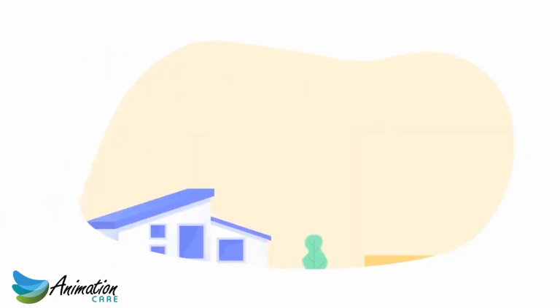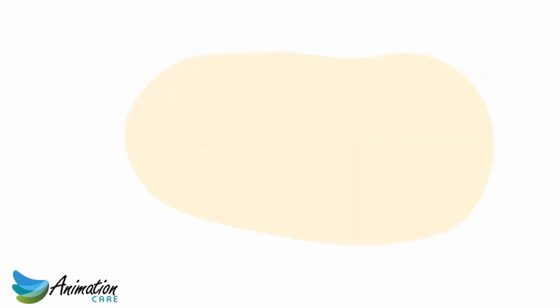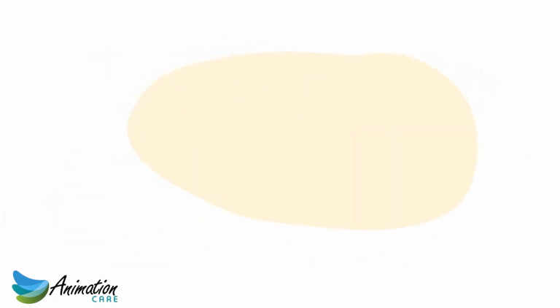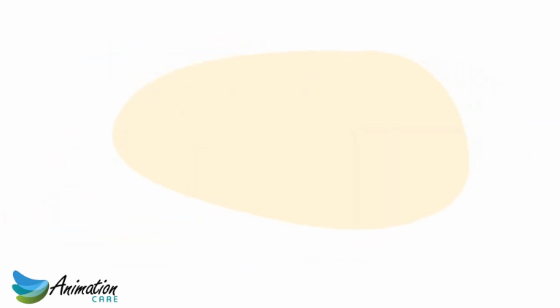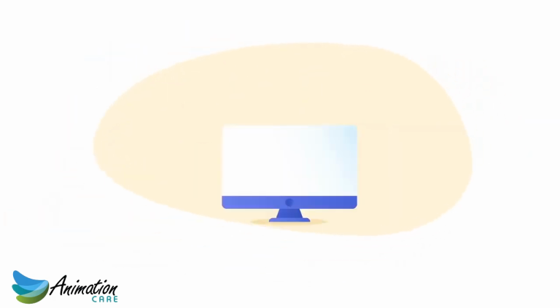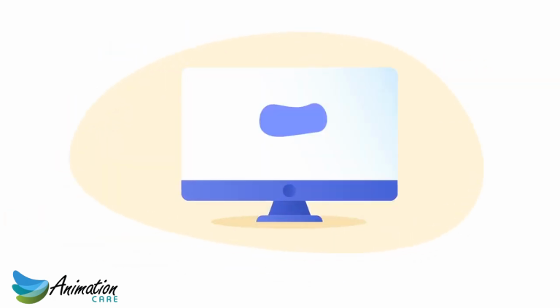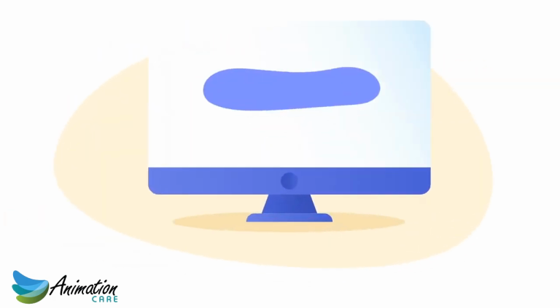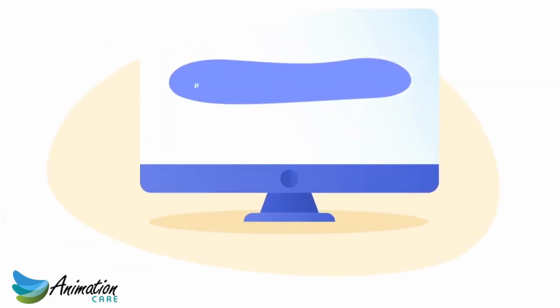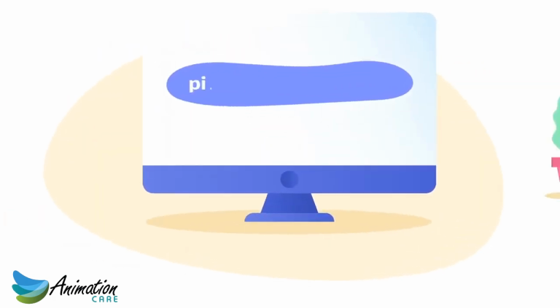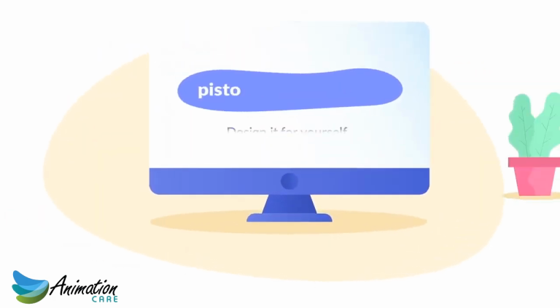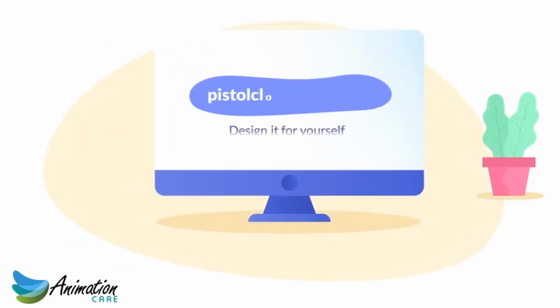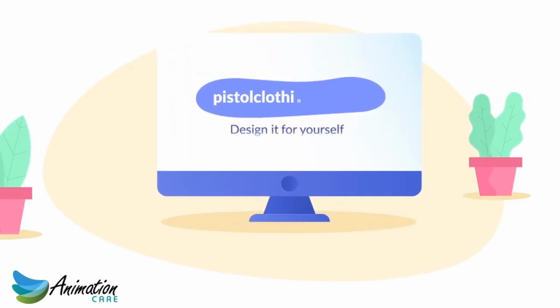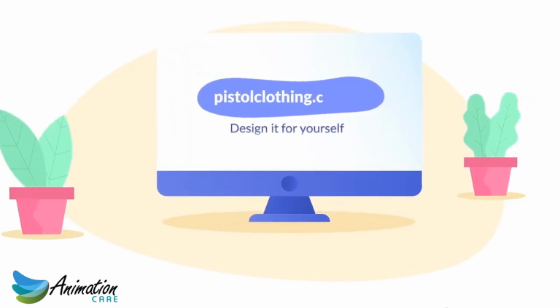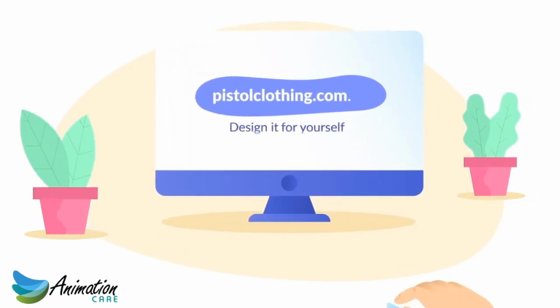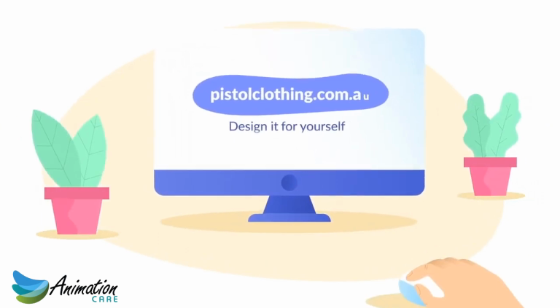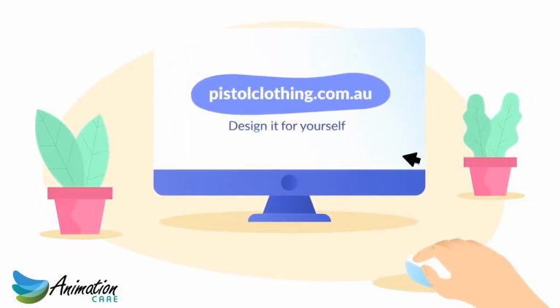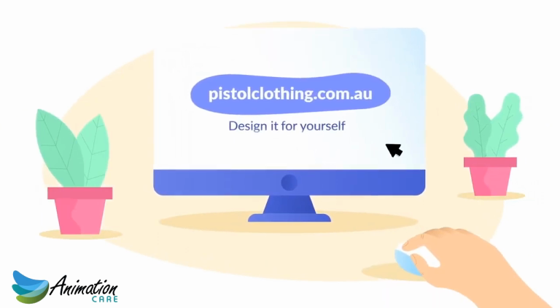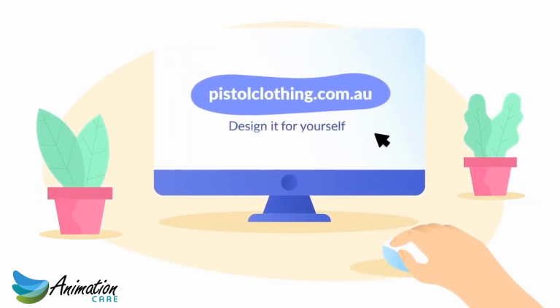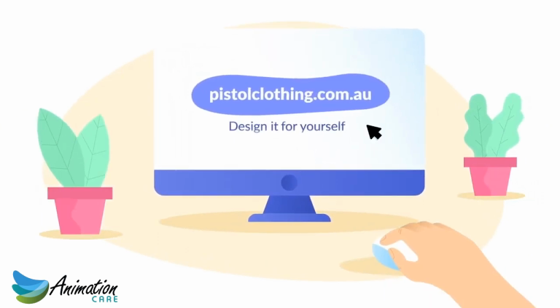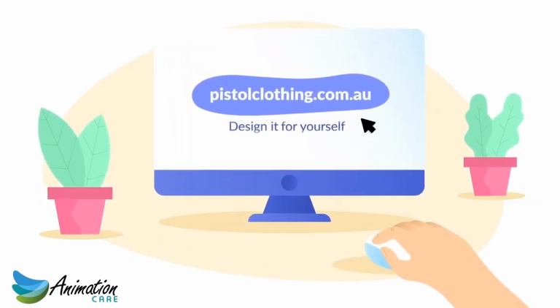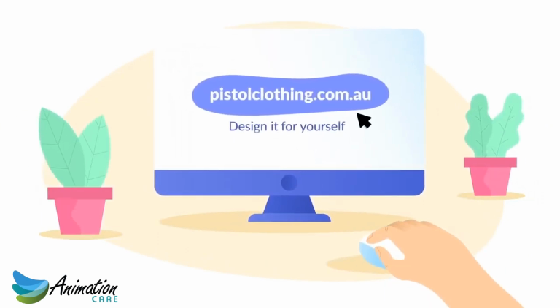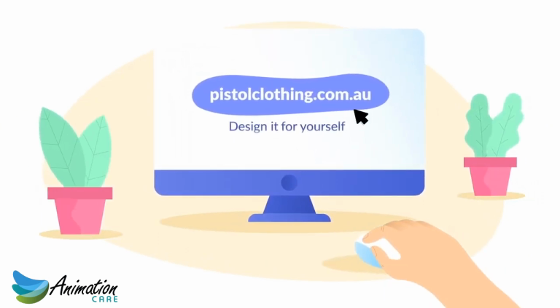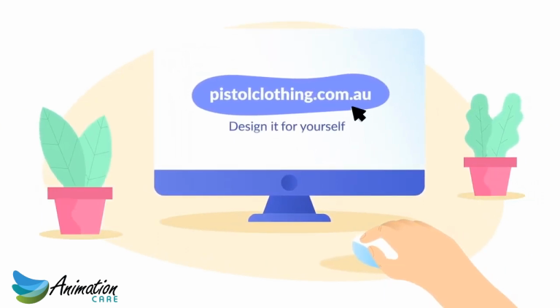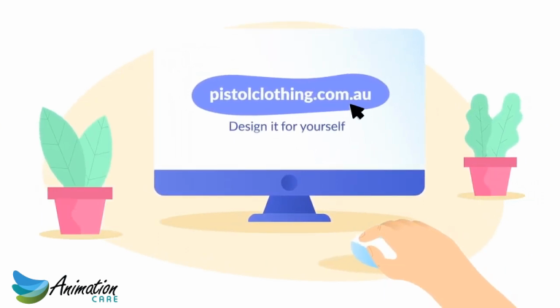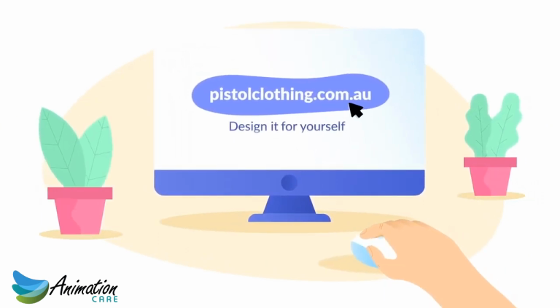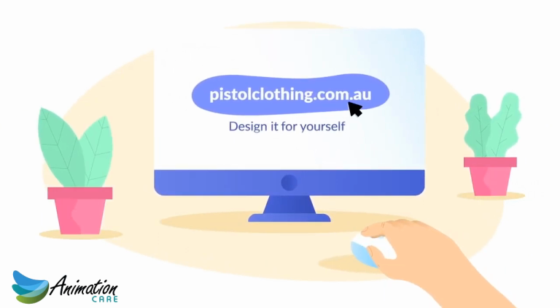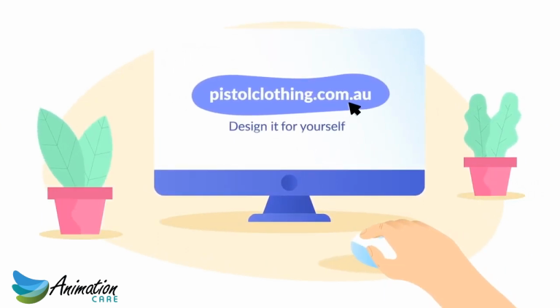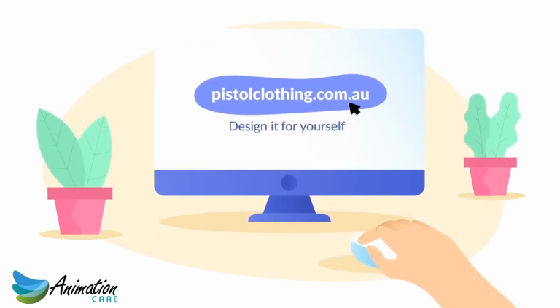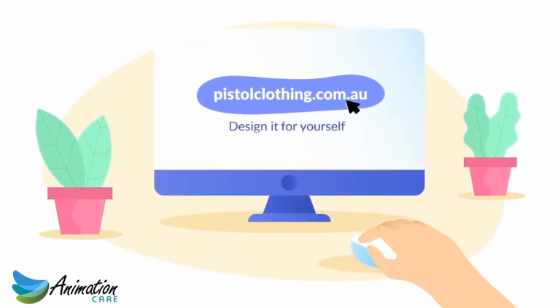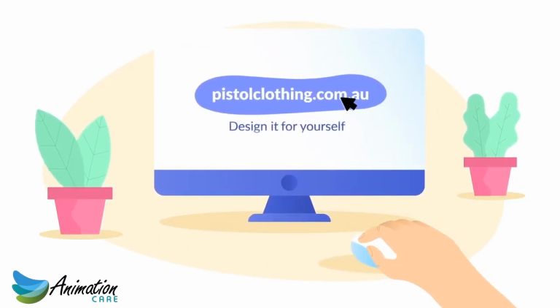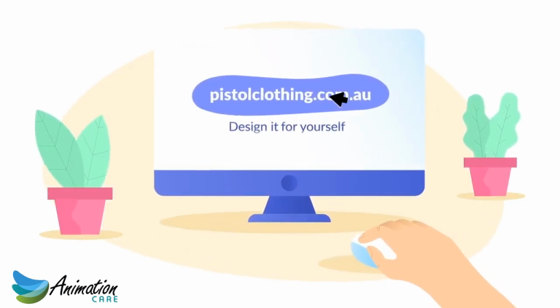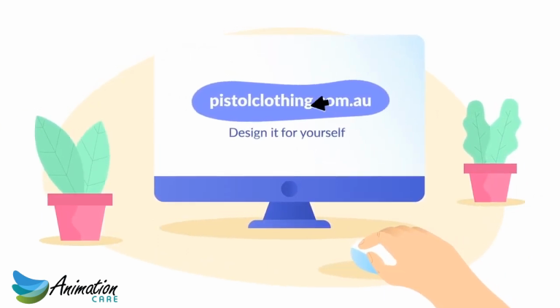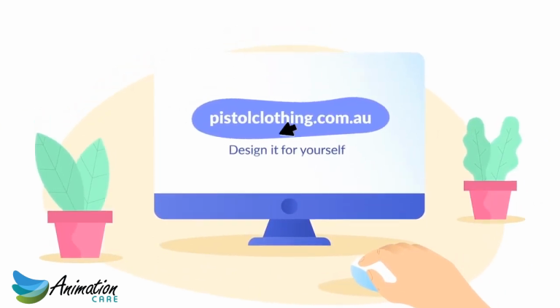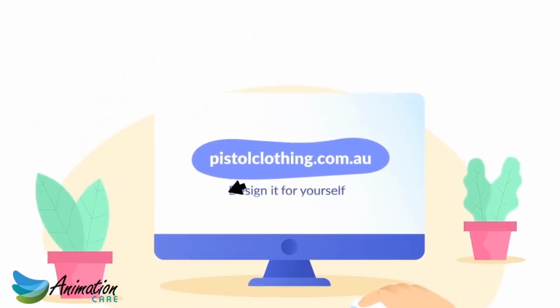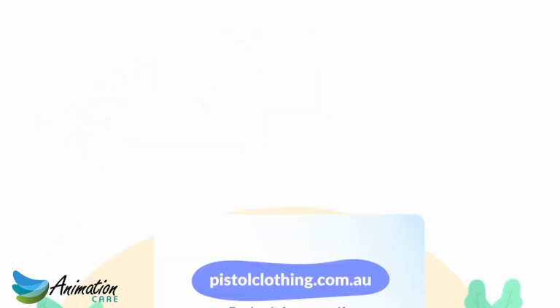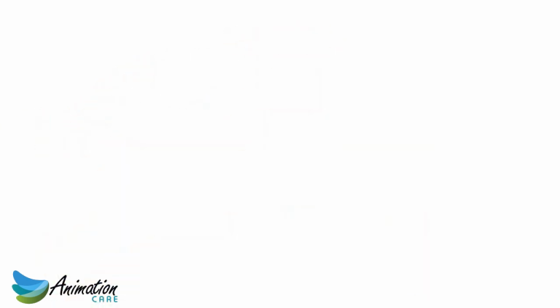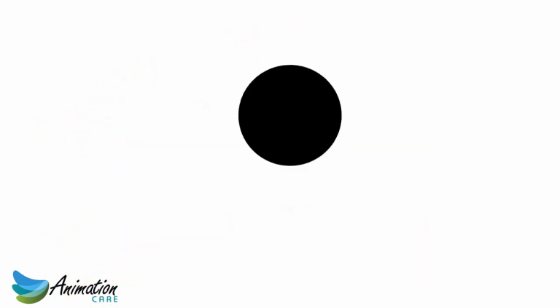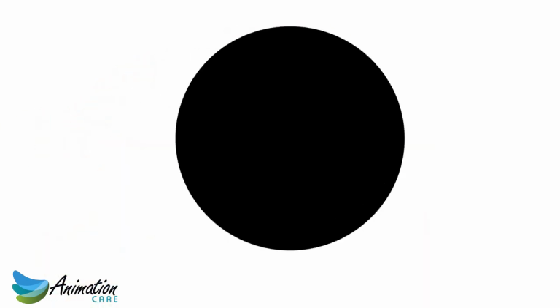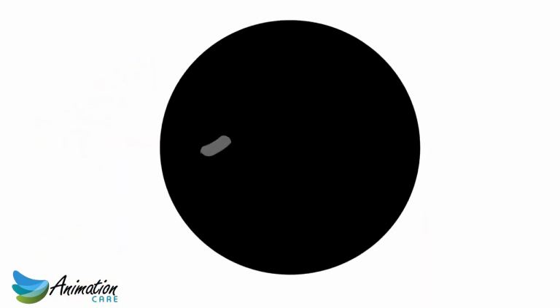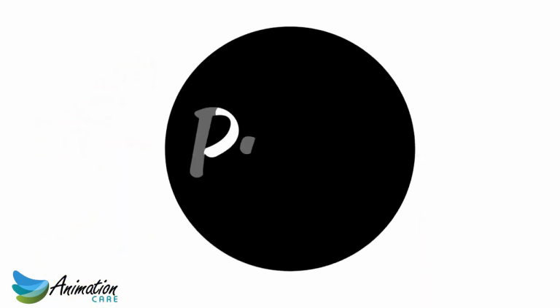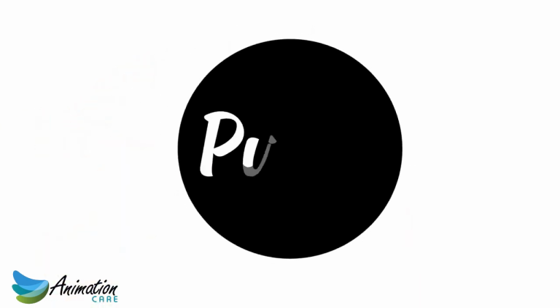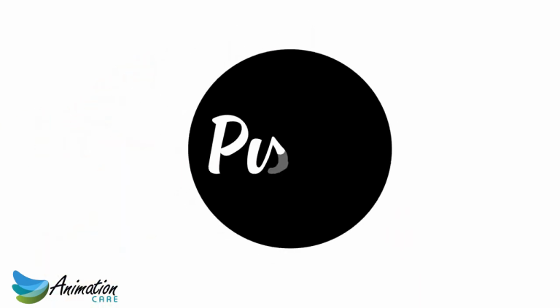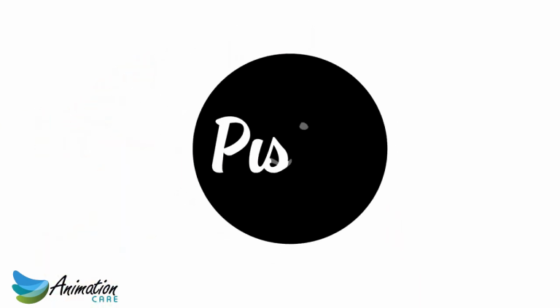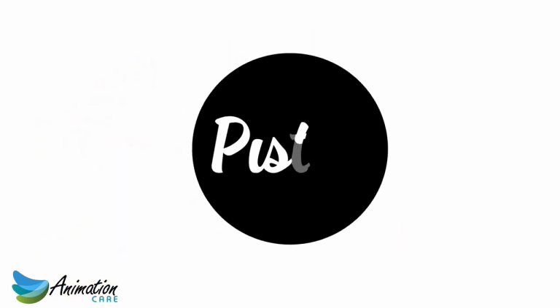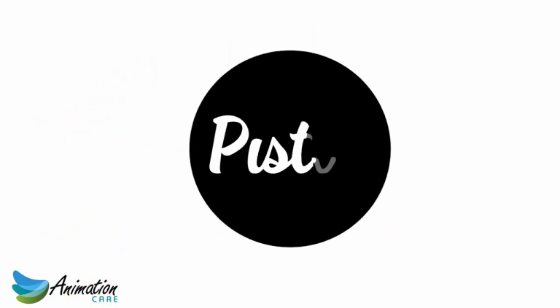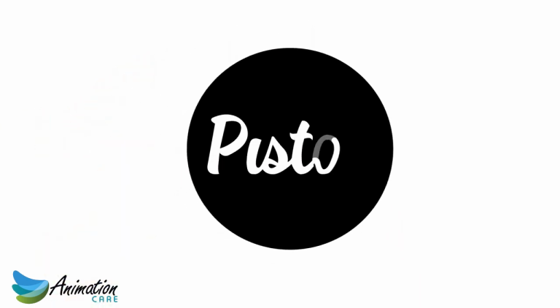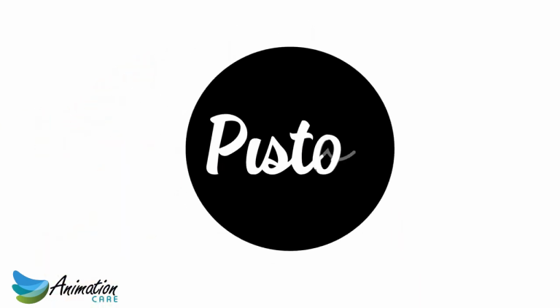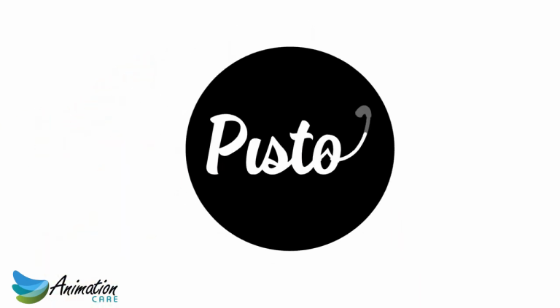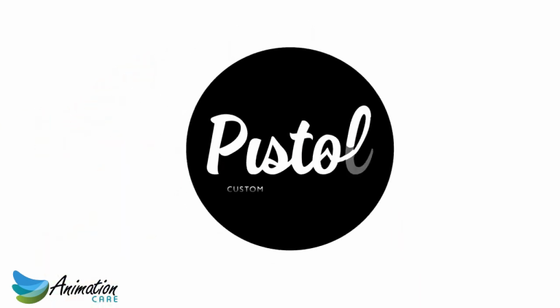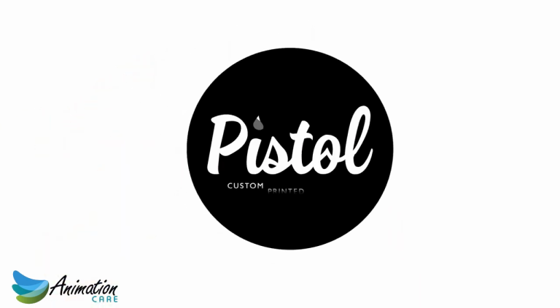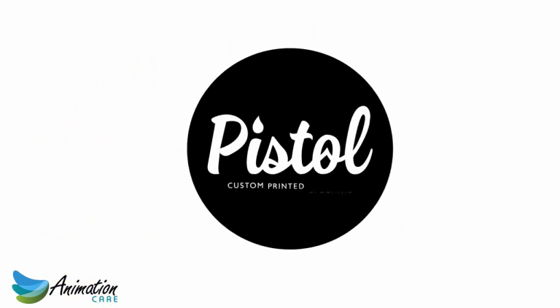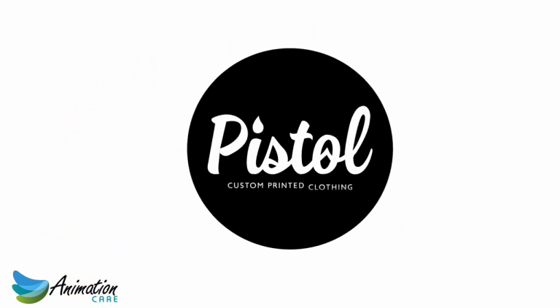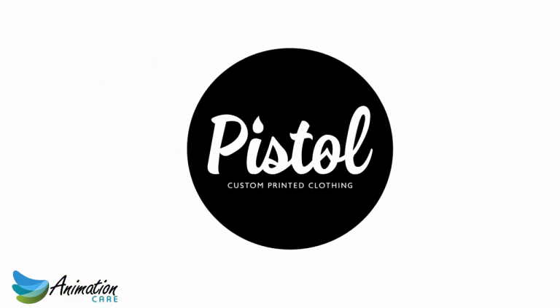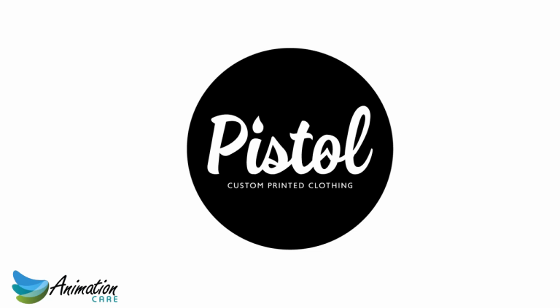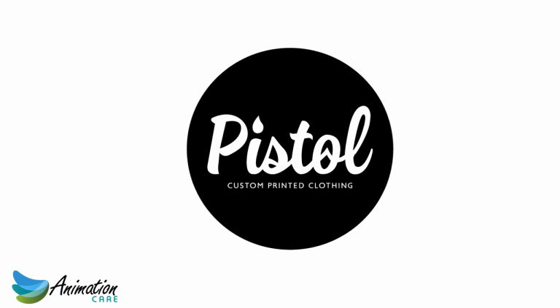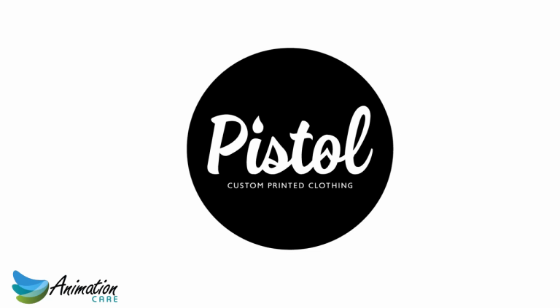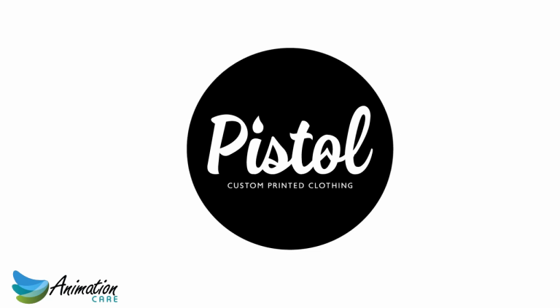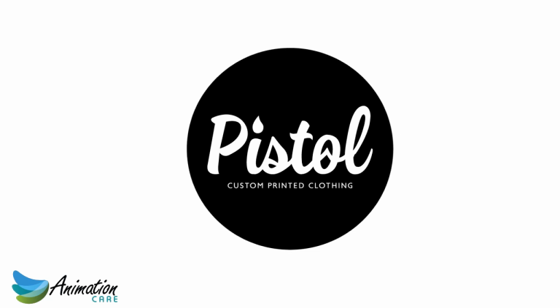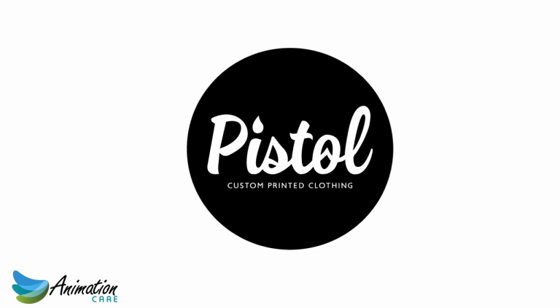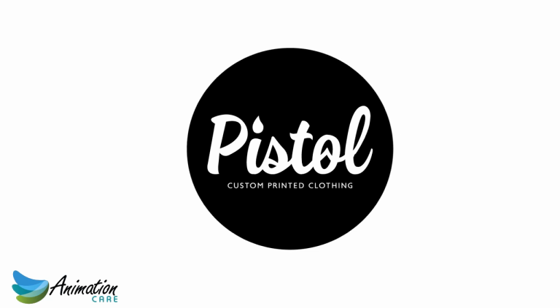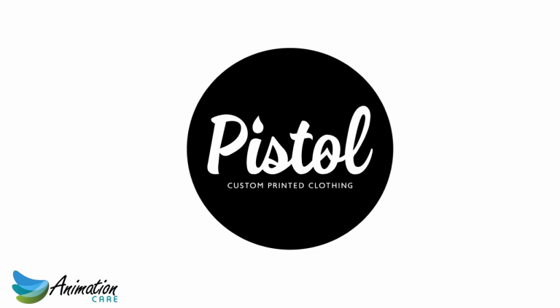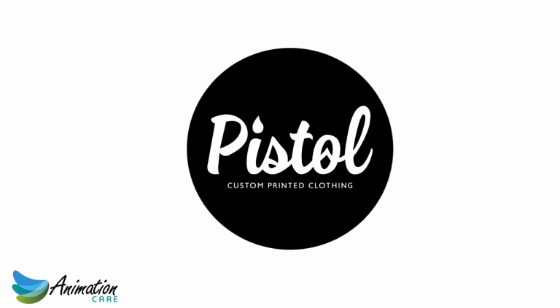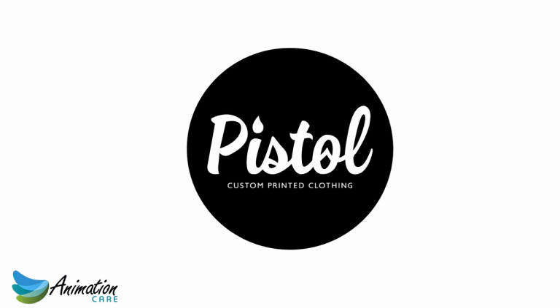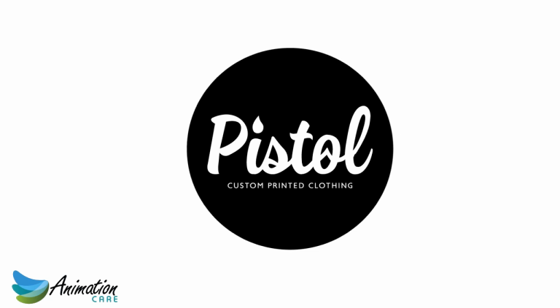Design it for yourself at pistolclothing.com.au — Pistol Clothing, custom tees and apparel brought to life.